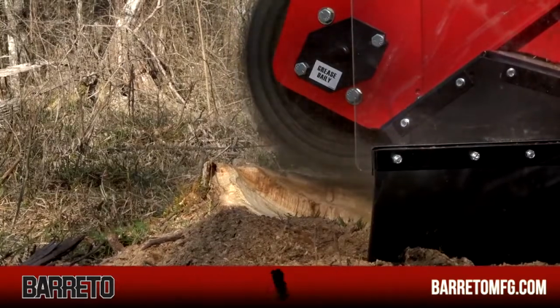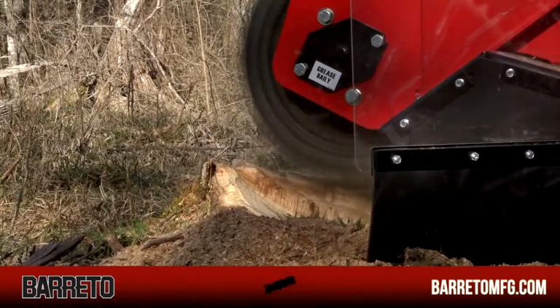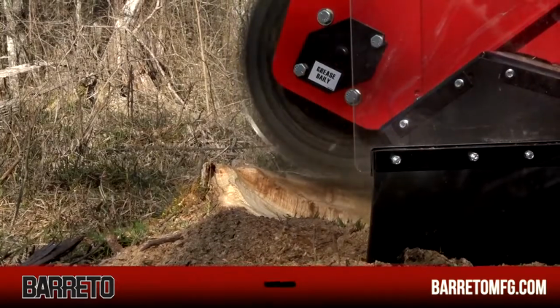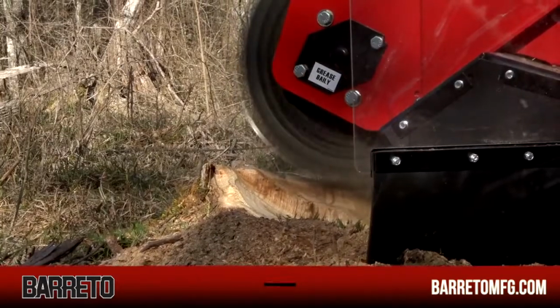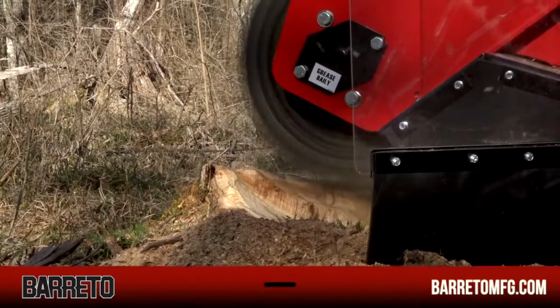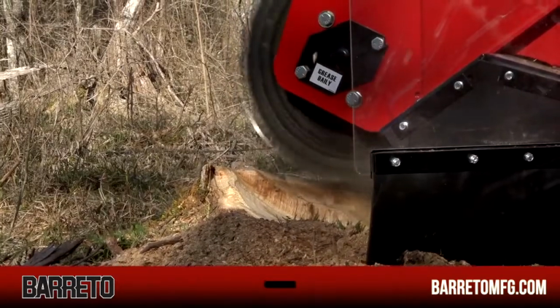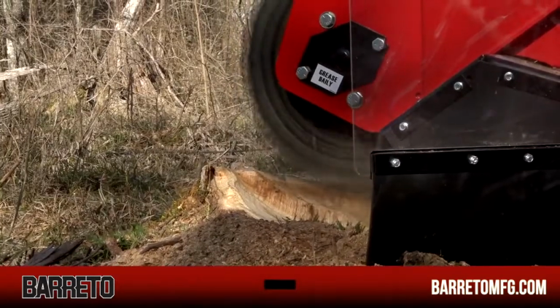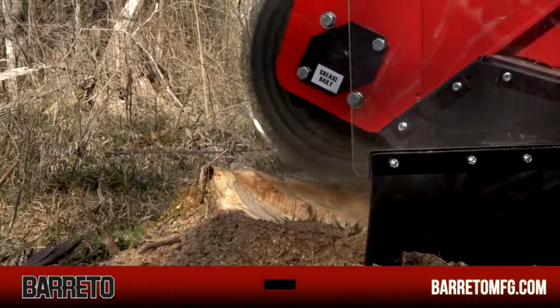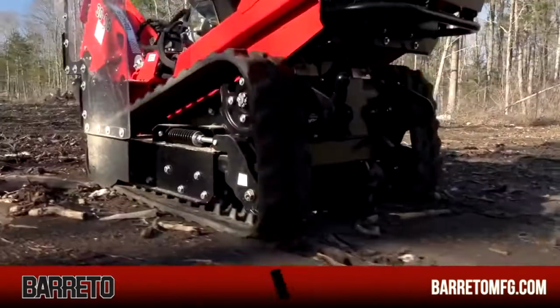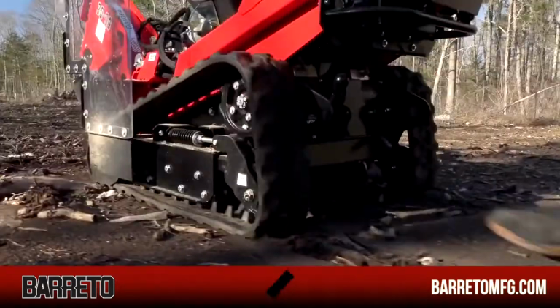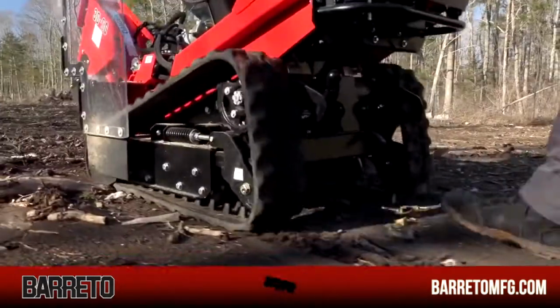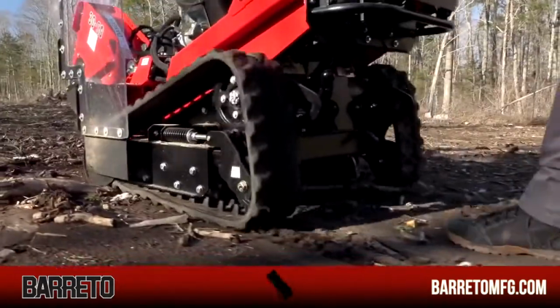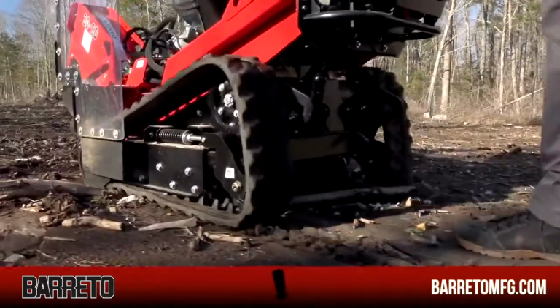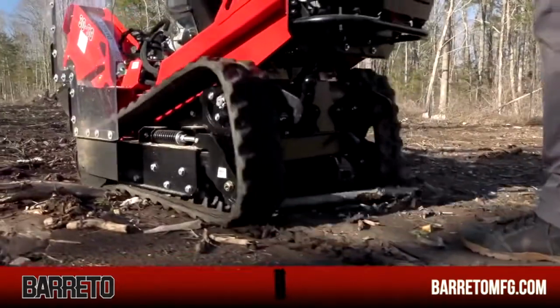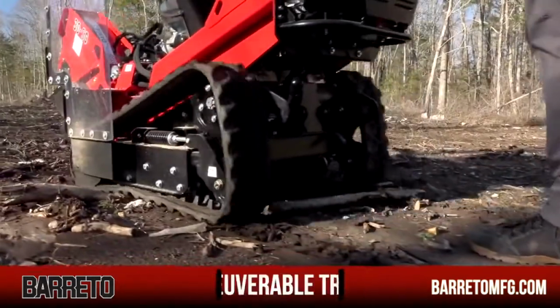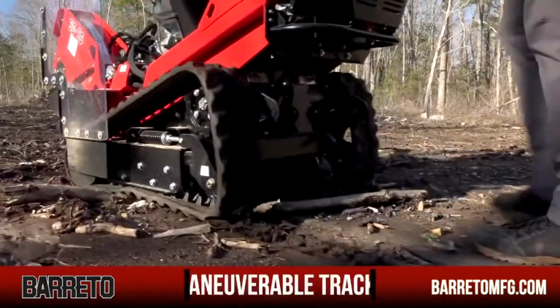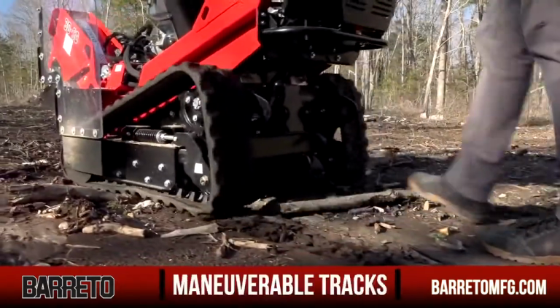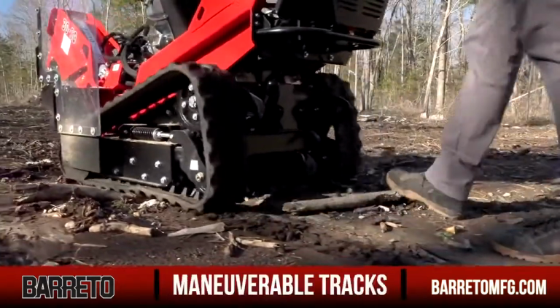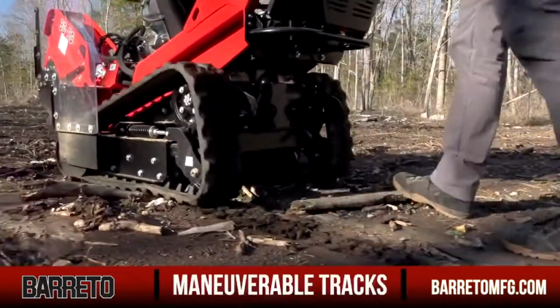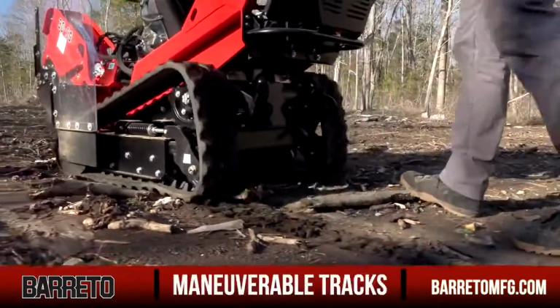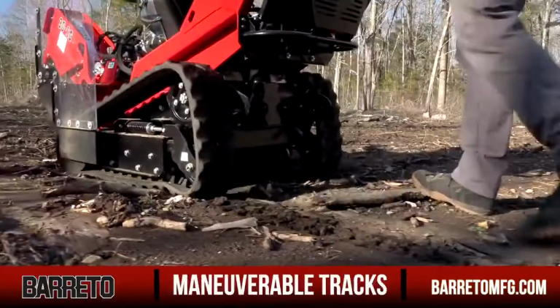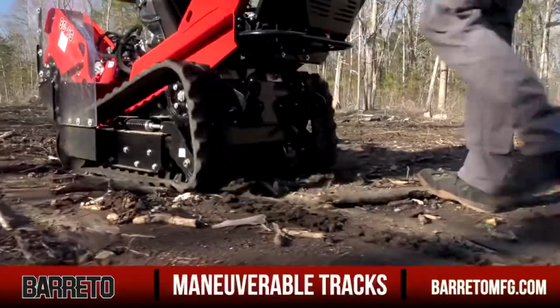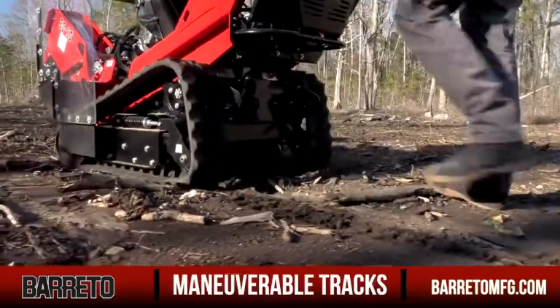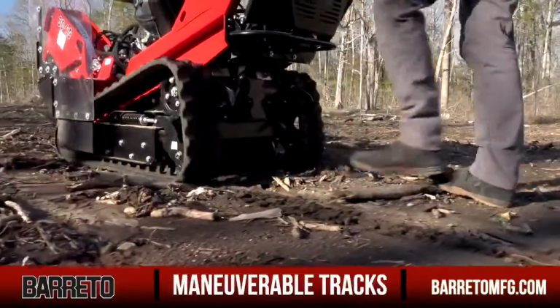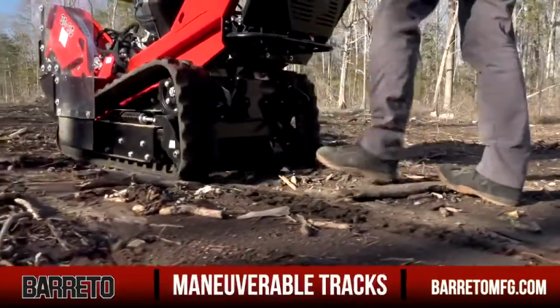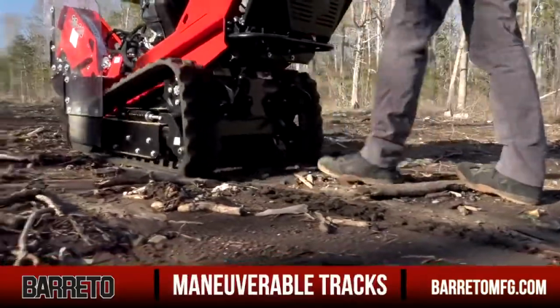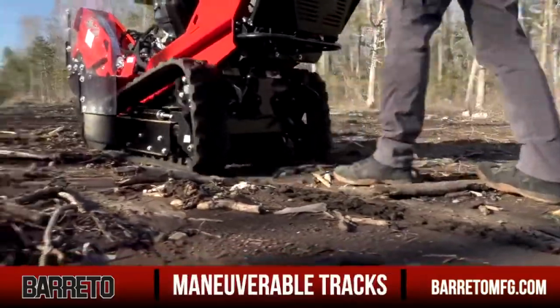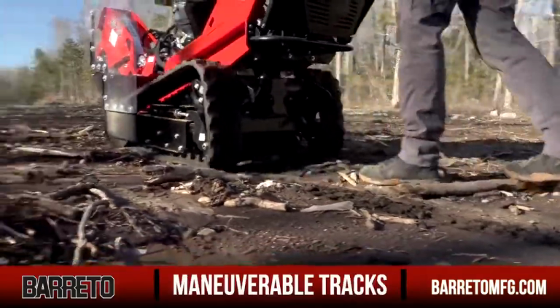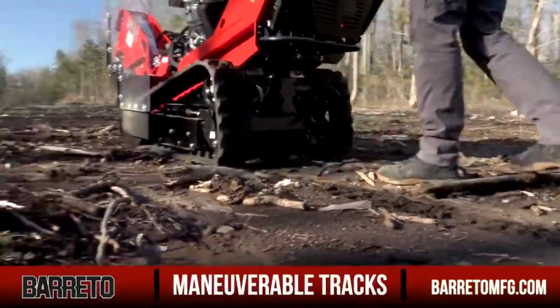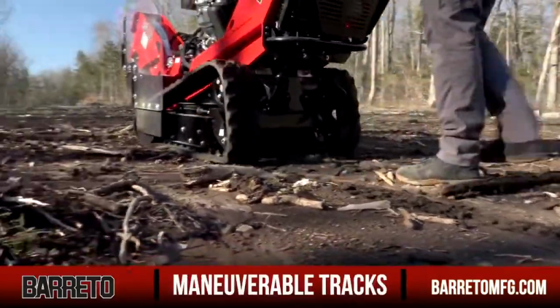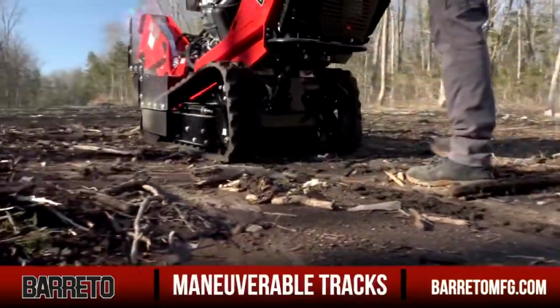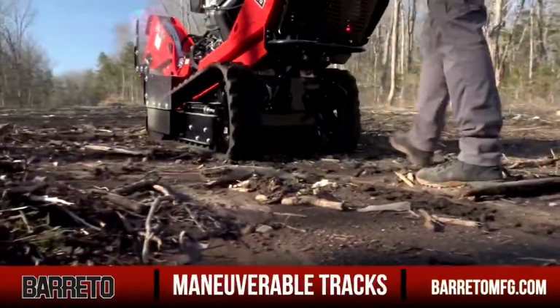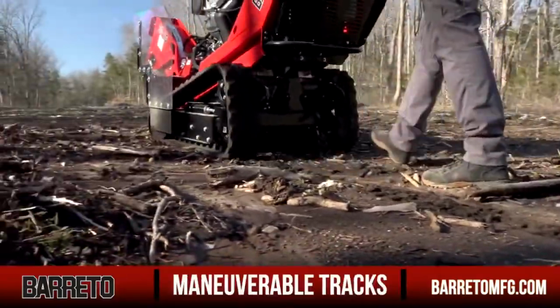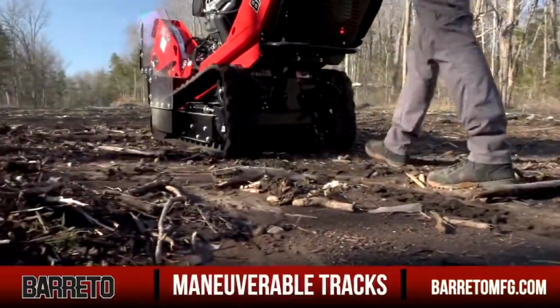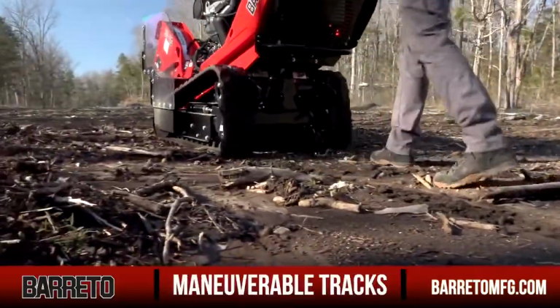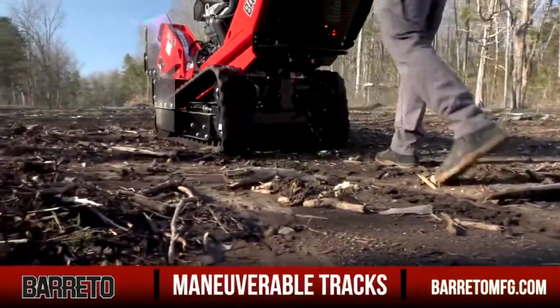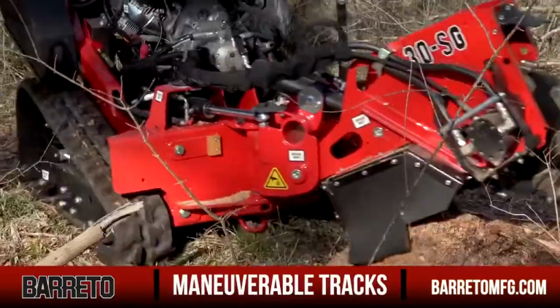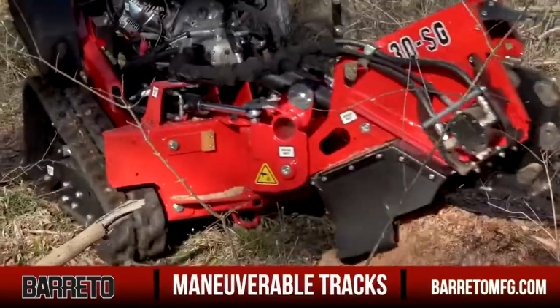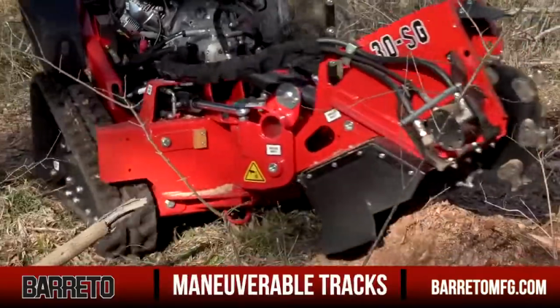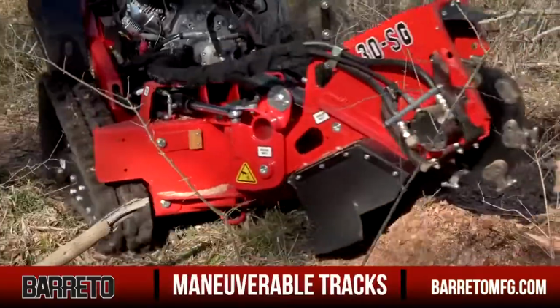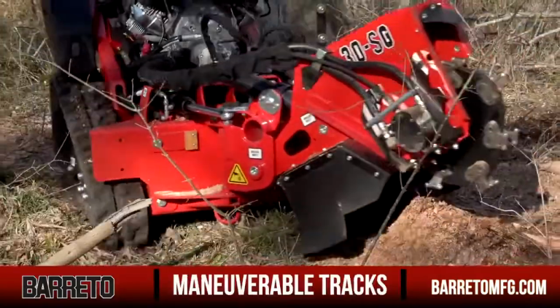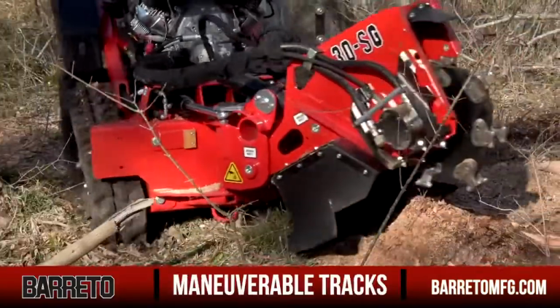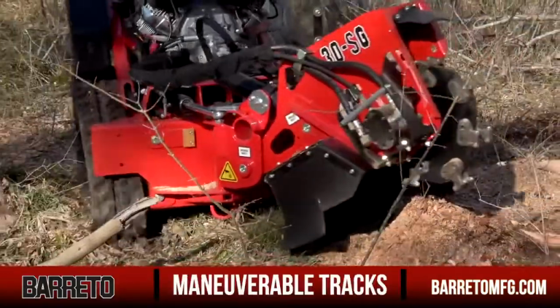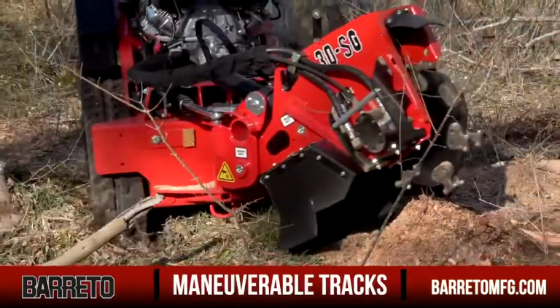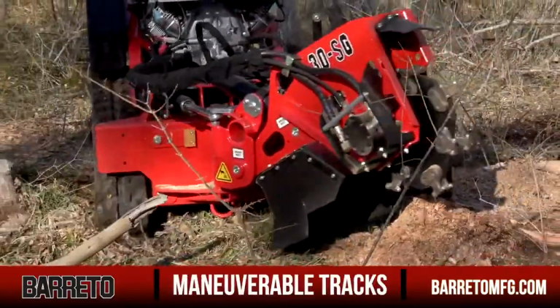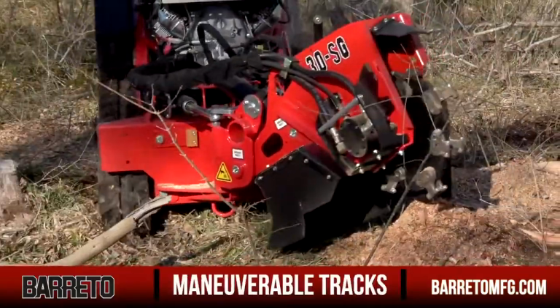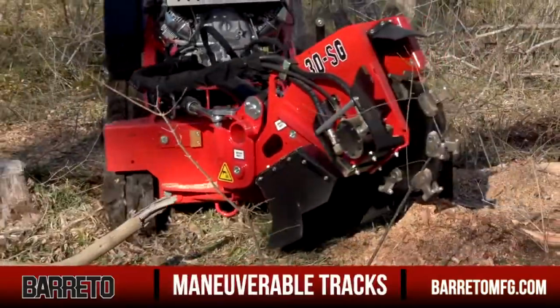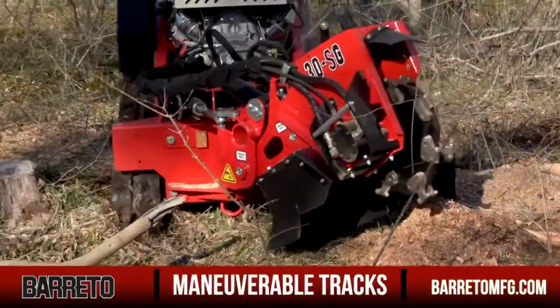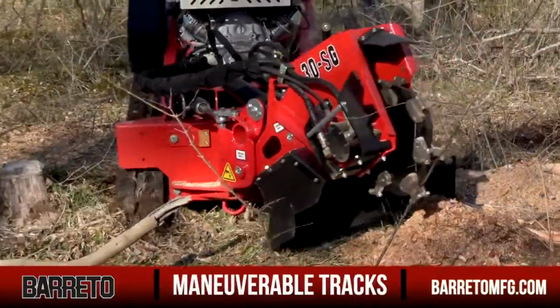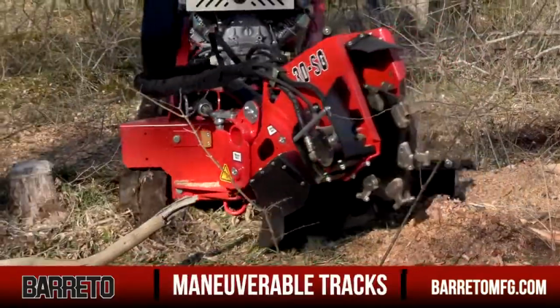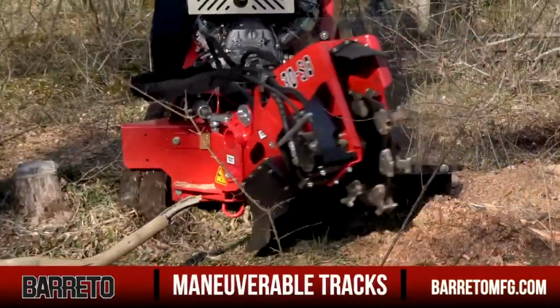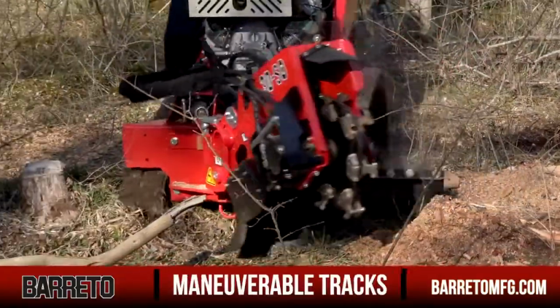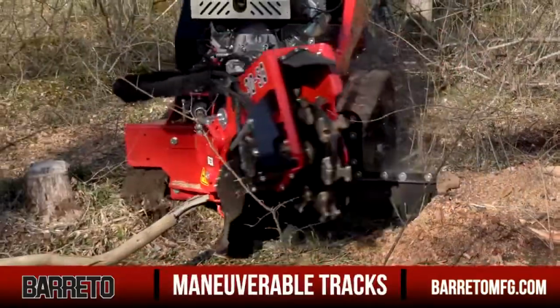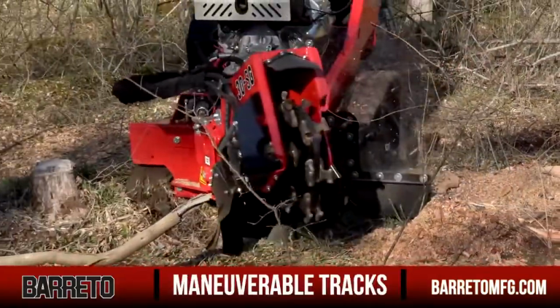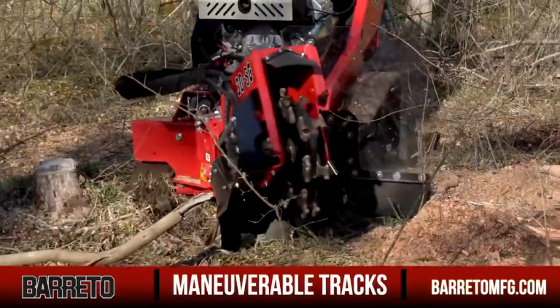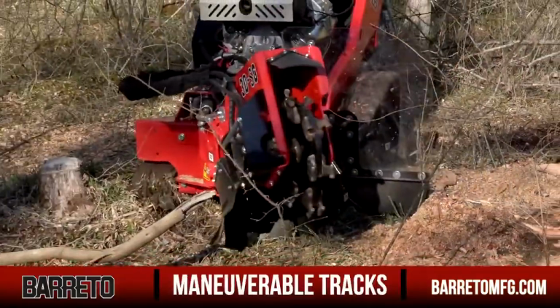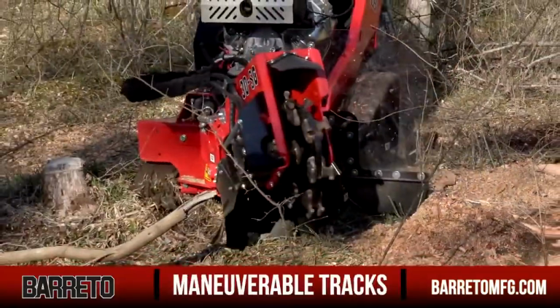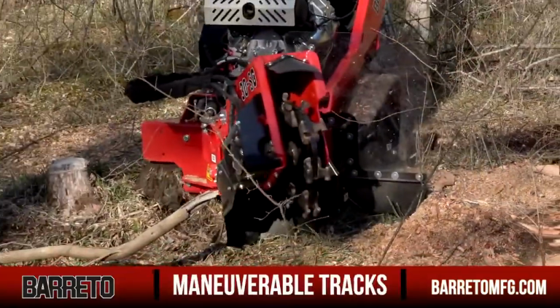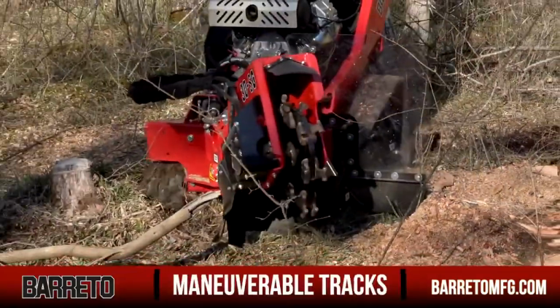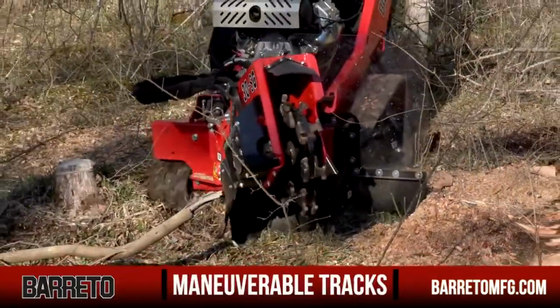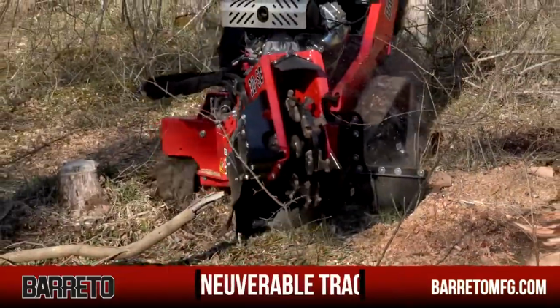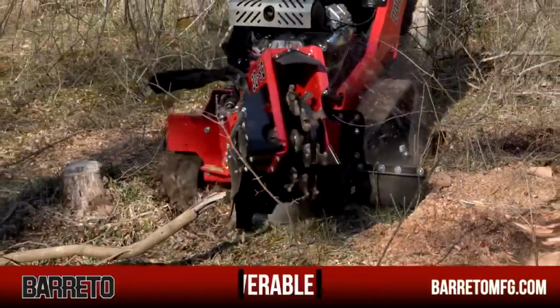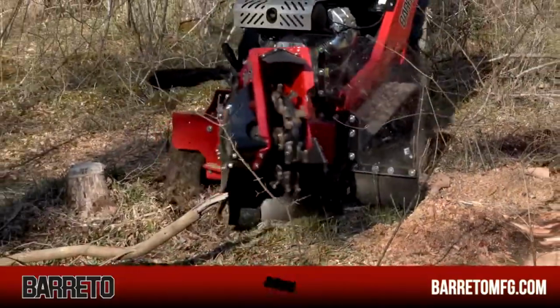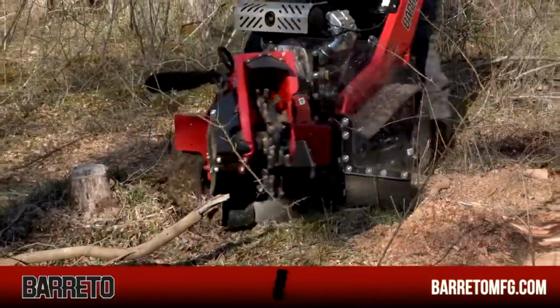The 30SG's track drive gives you greater maneuverability around the job site. You'll work more efficiently, generating greater client satisfaction.